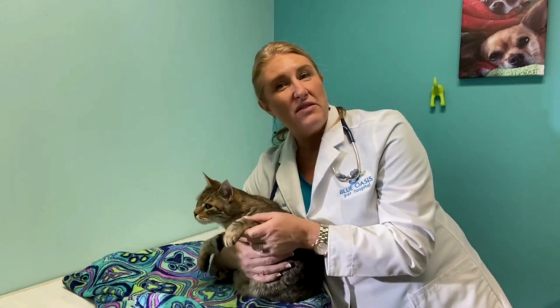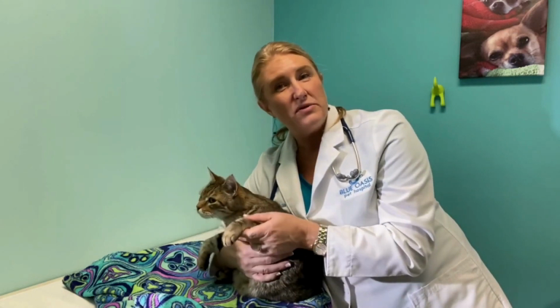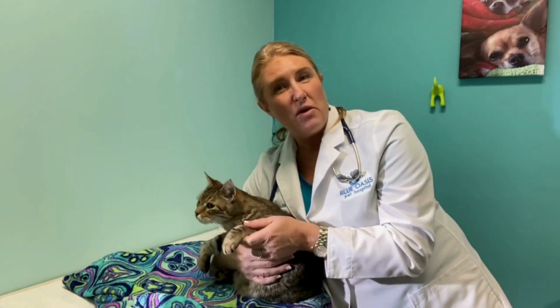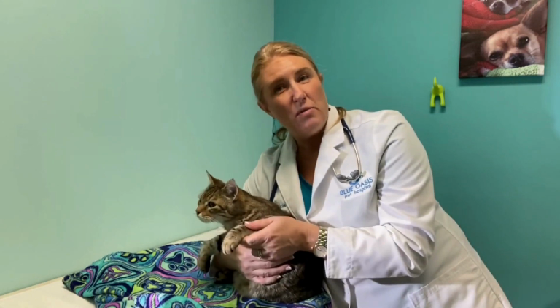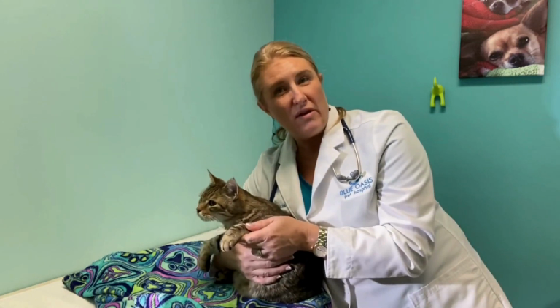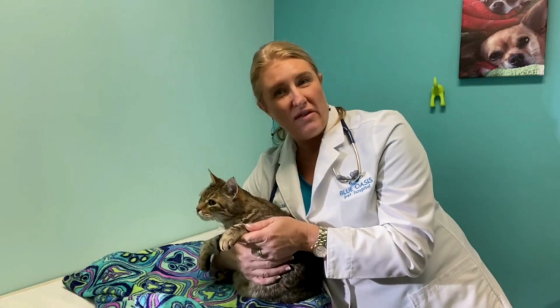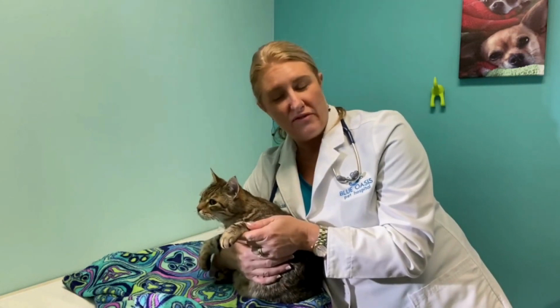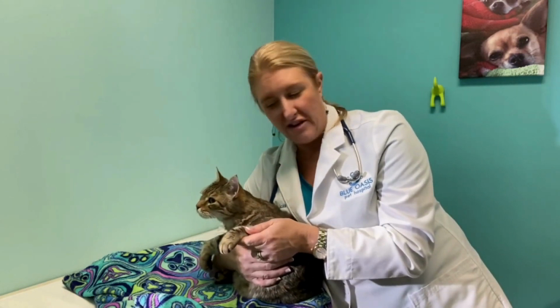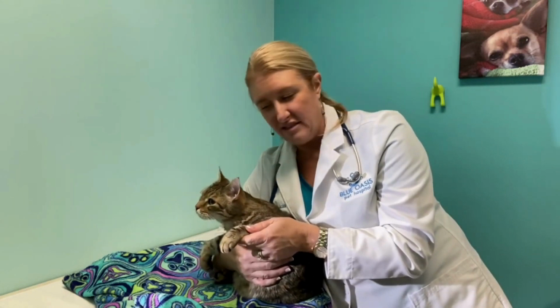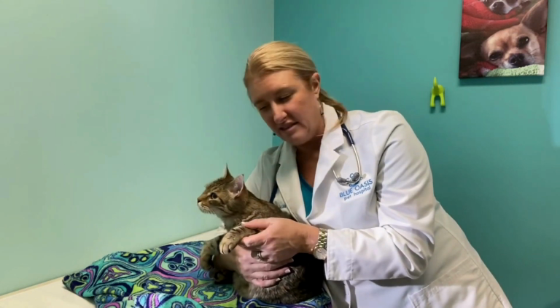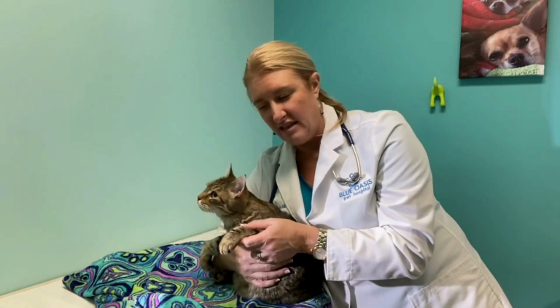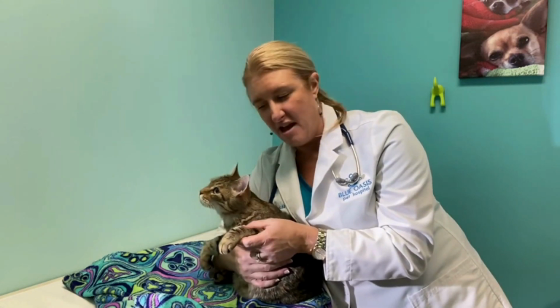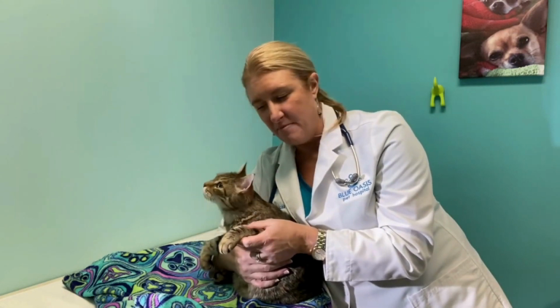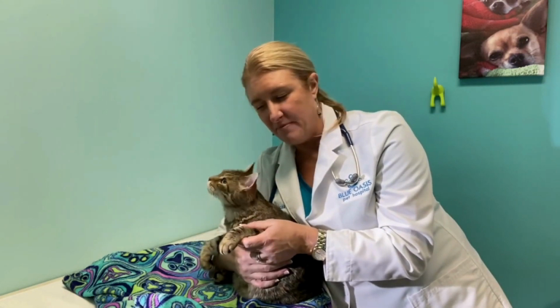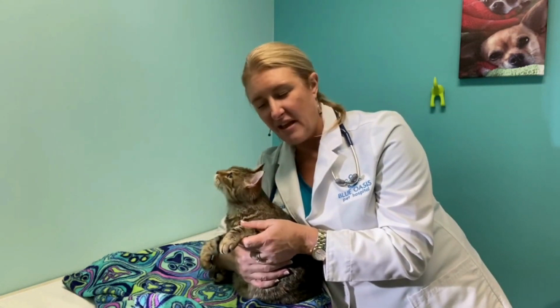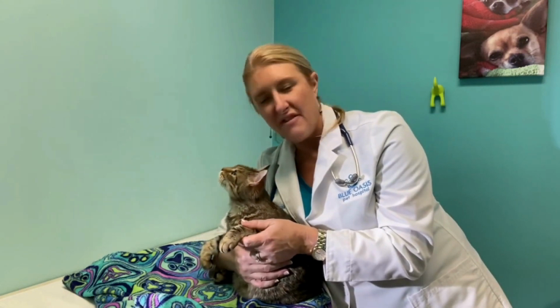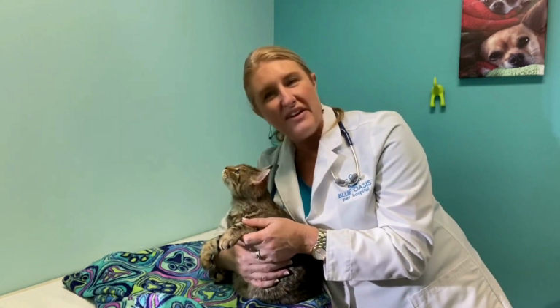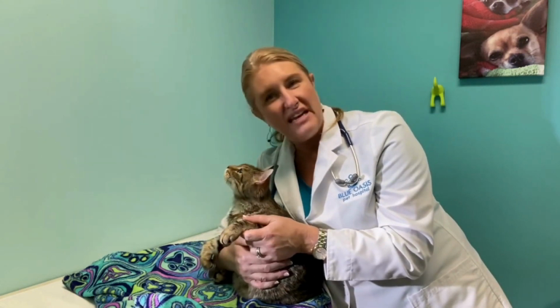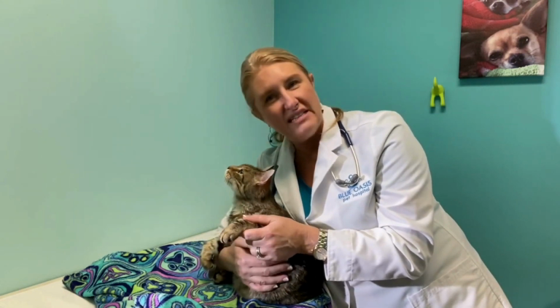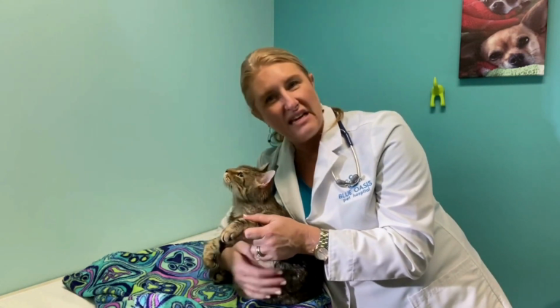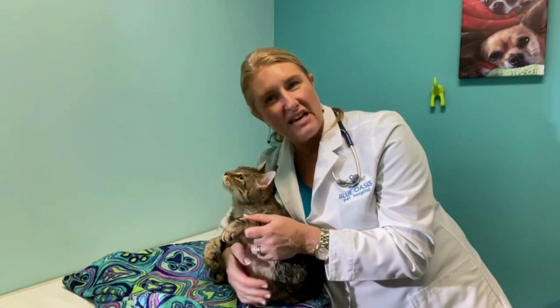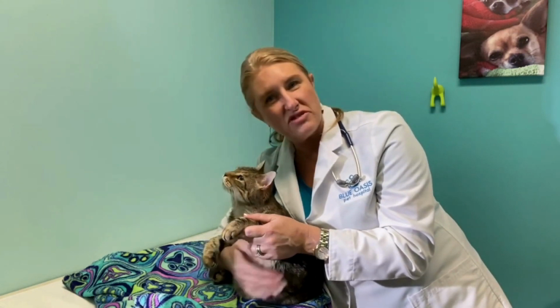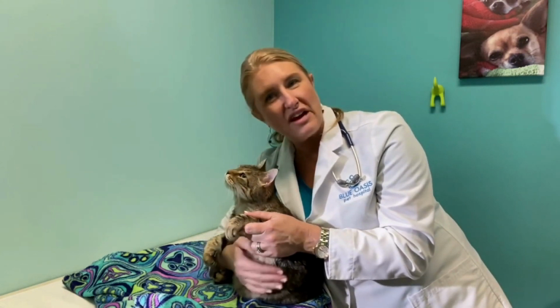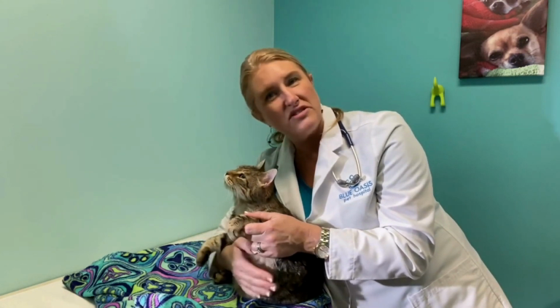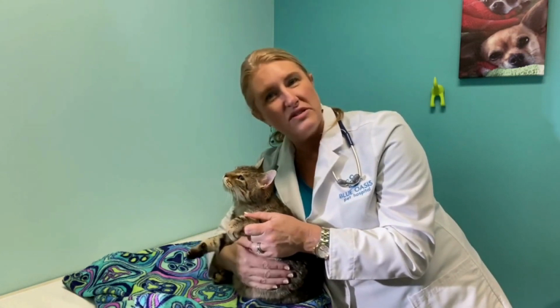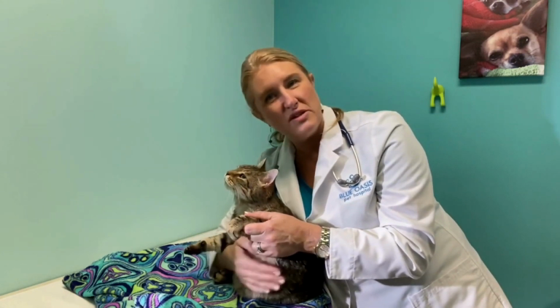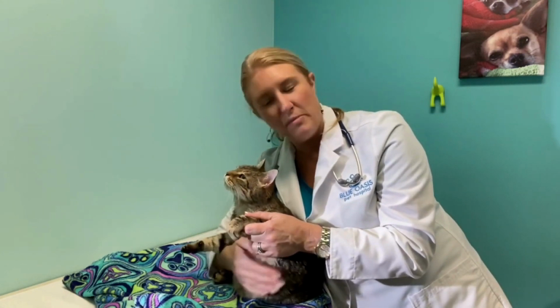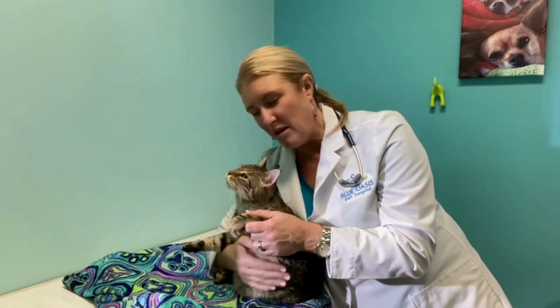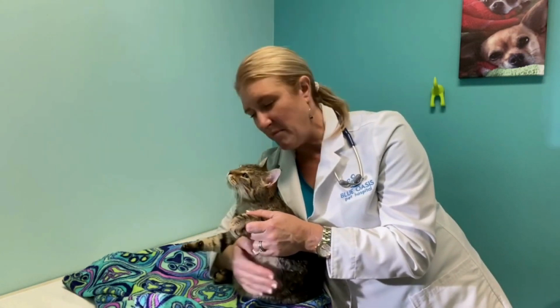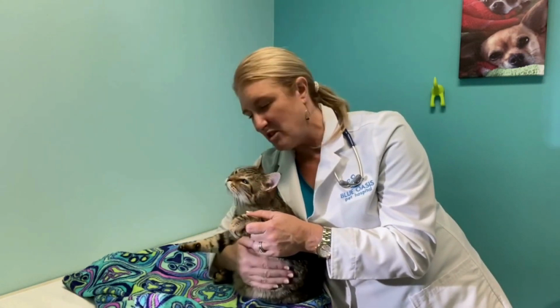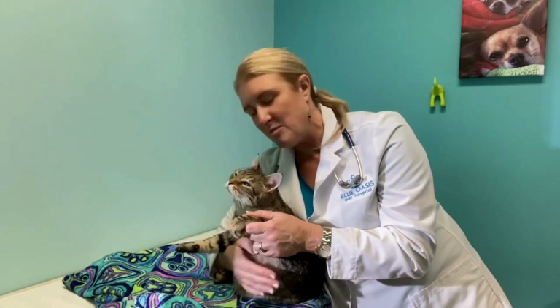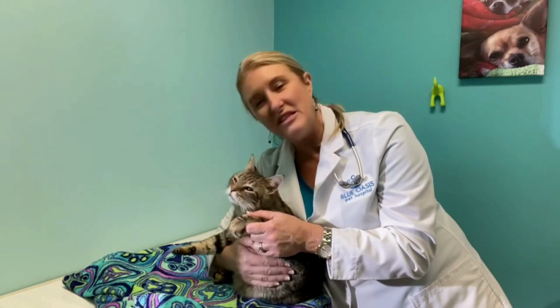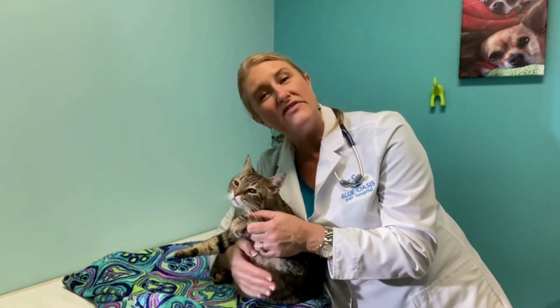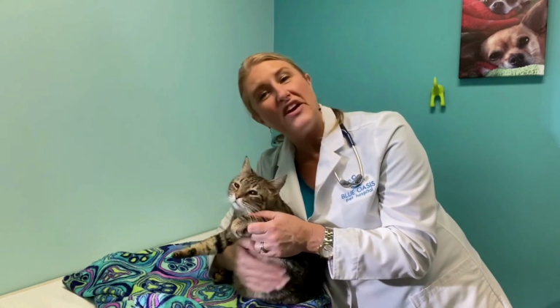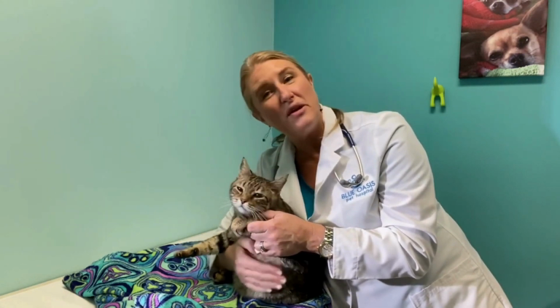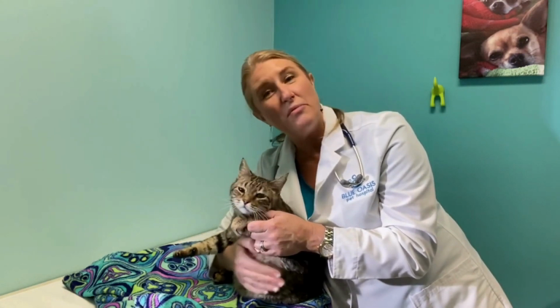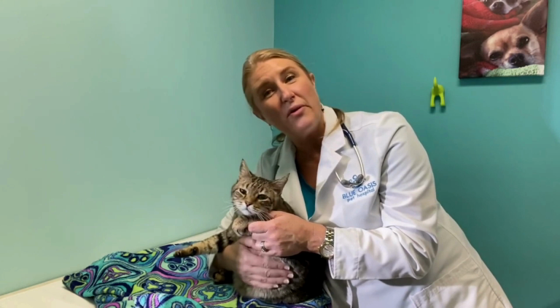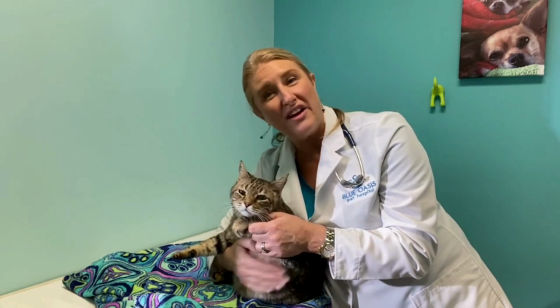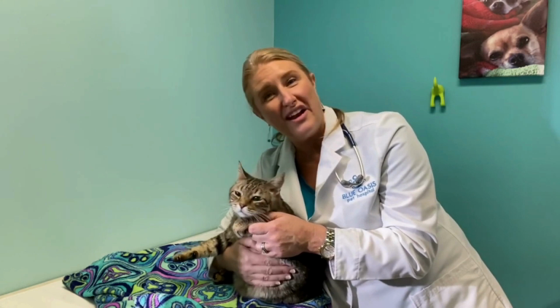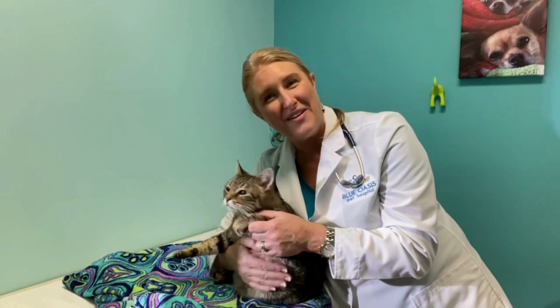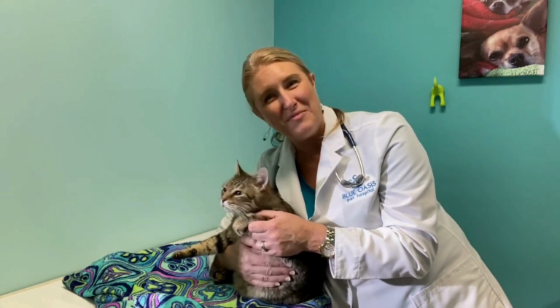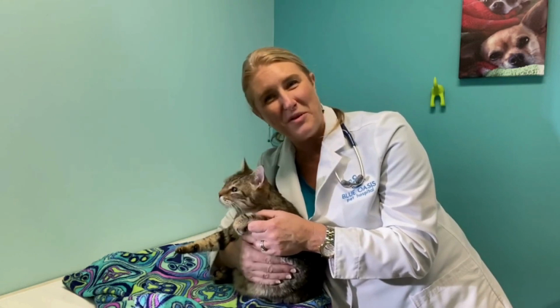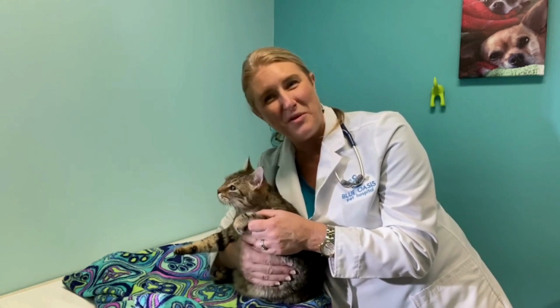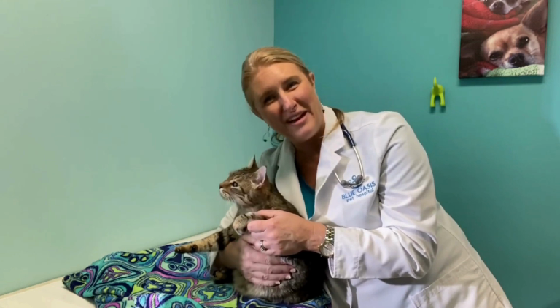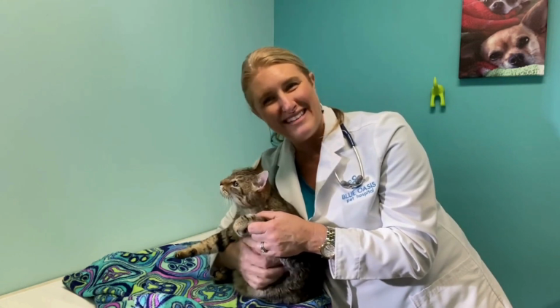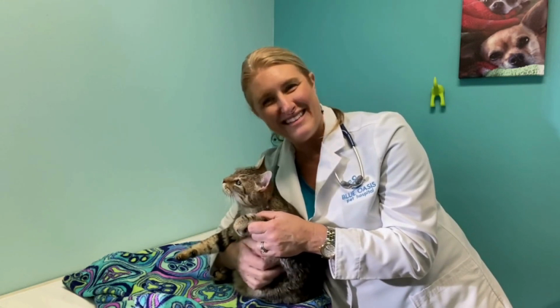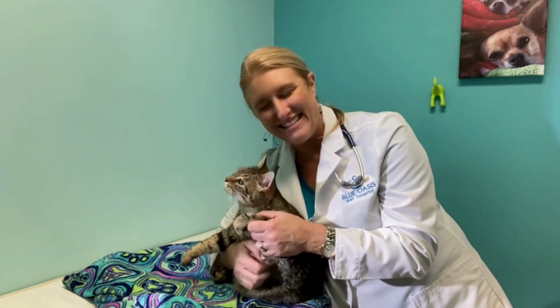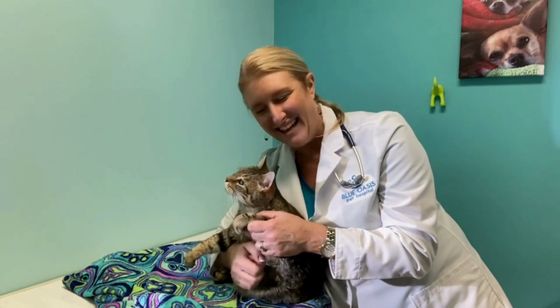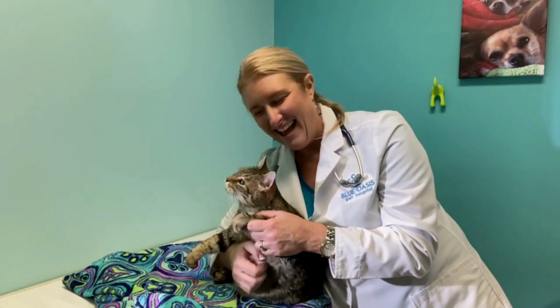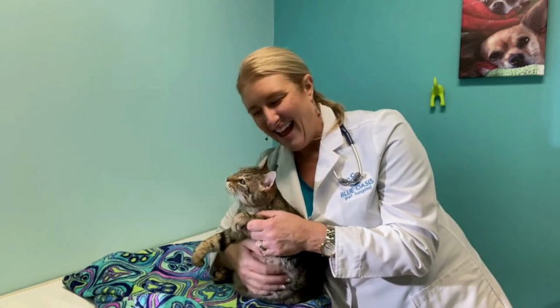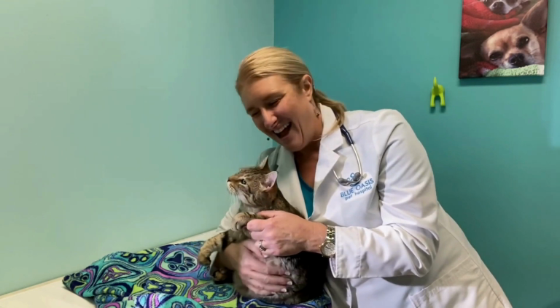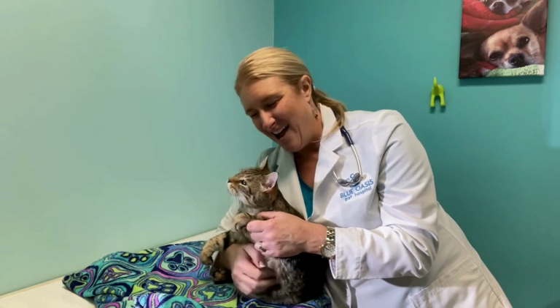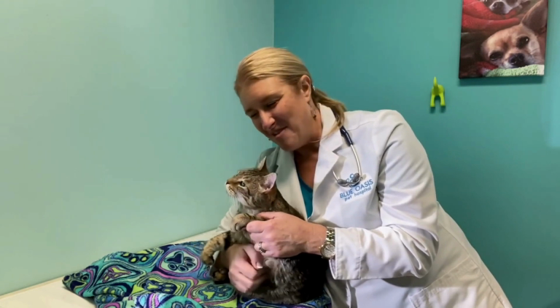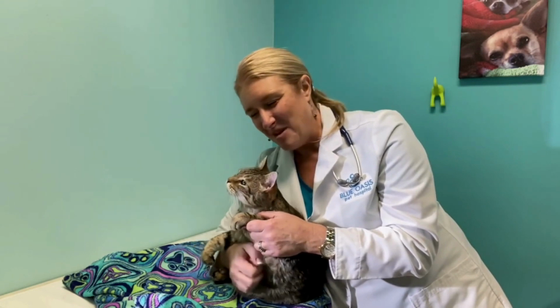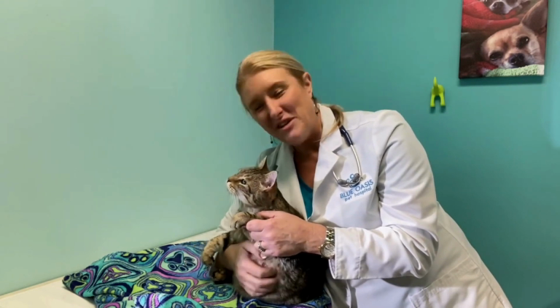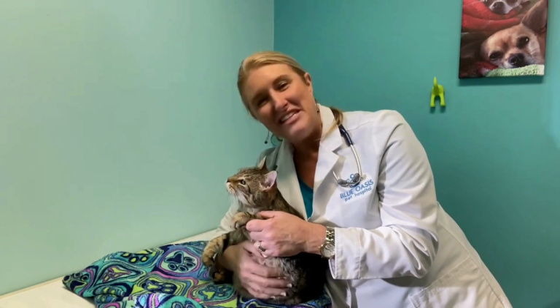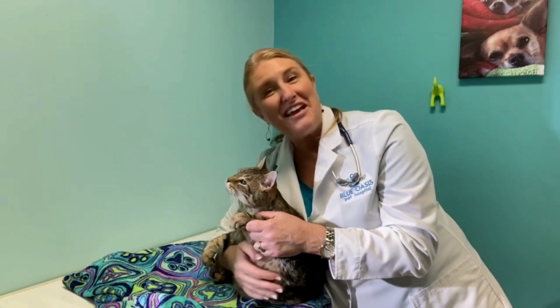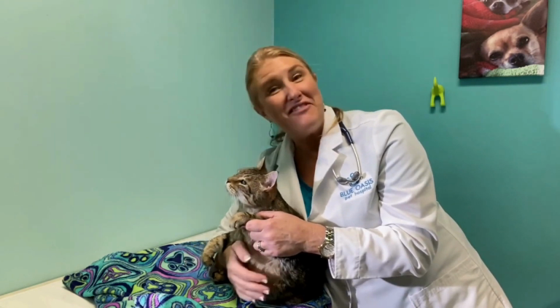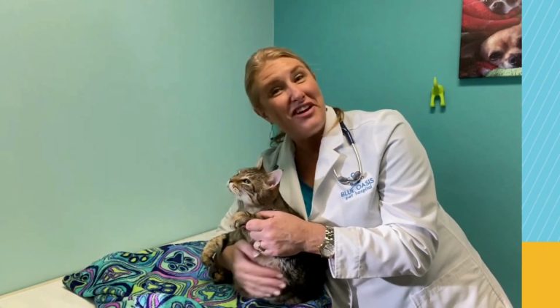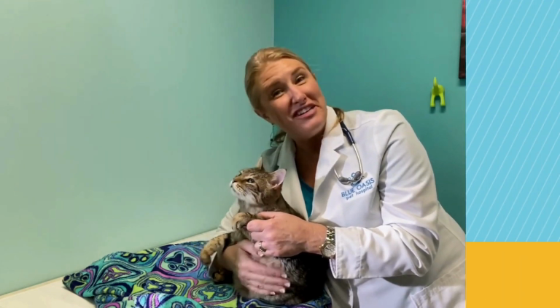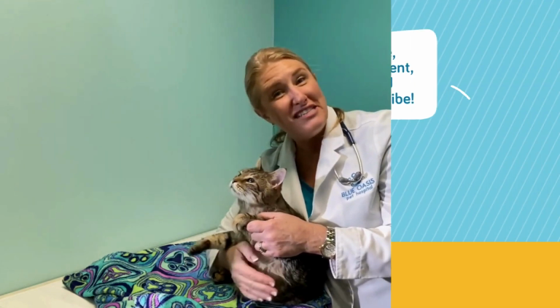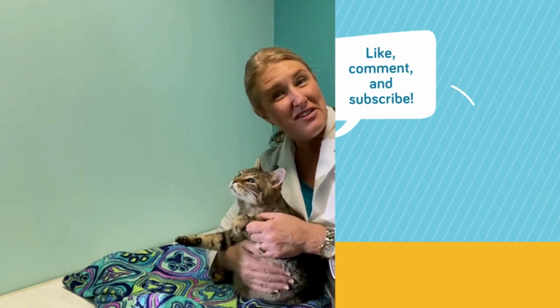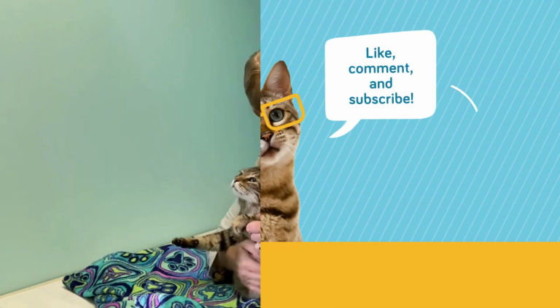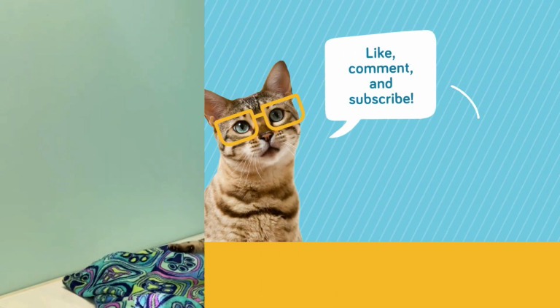We're also going to use some anti-inflammatories, and we're going to send those home with Fritz if he needs any extractions. Pain management is very important here at Blue Oasis and we take it very seriously.